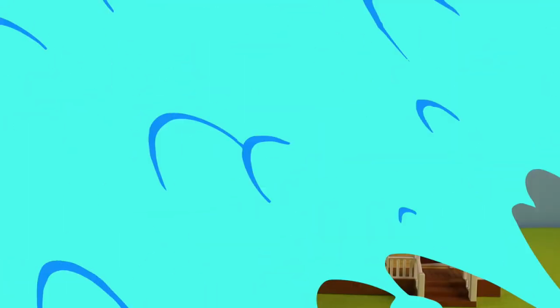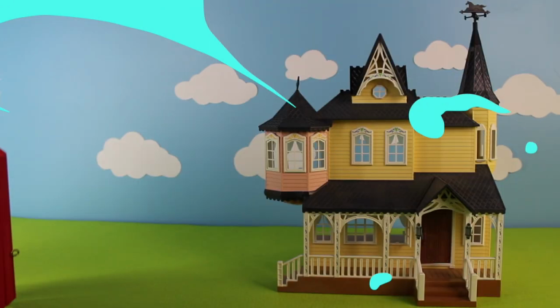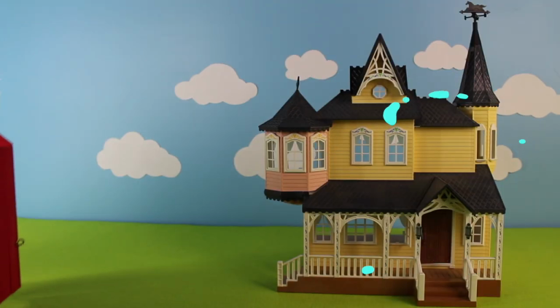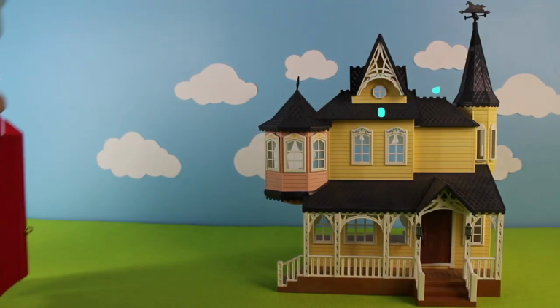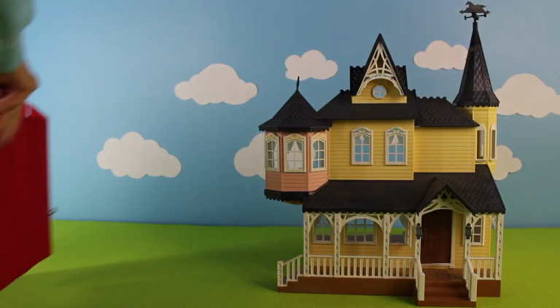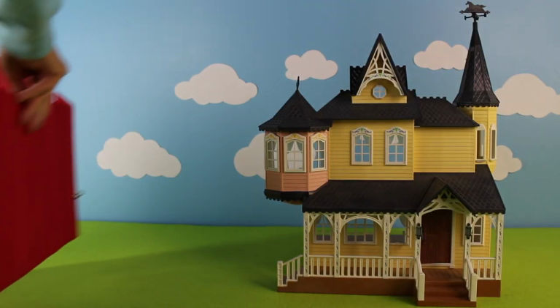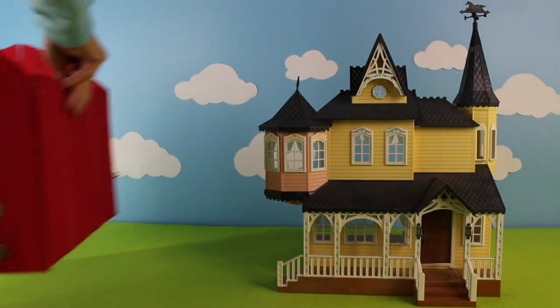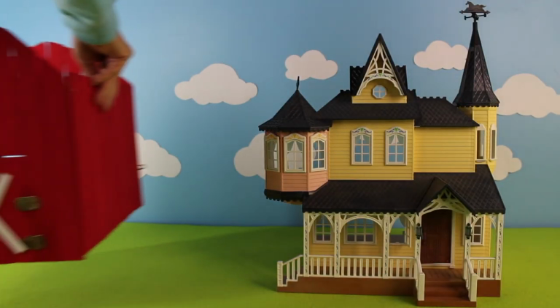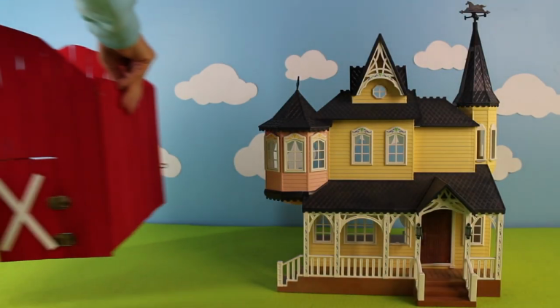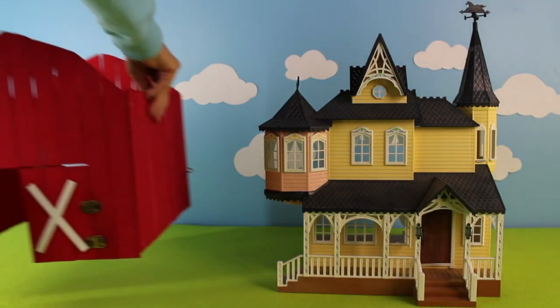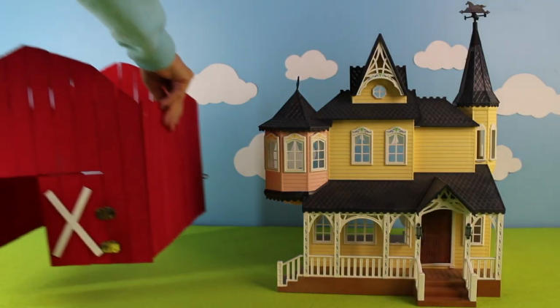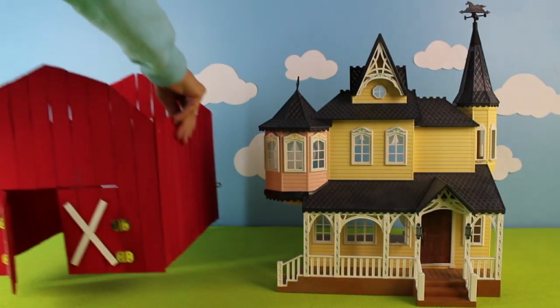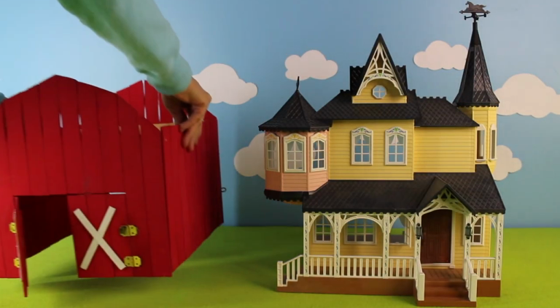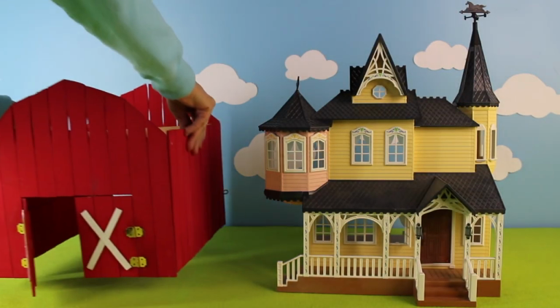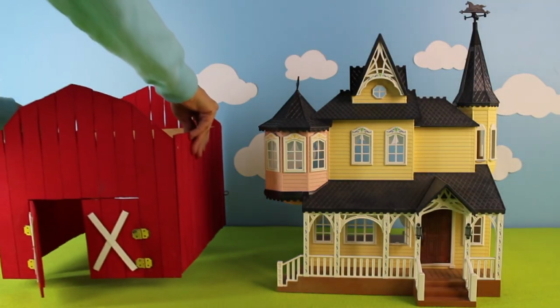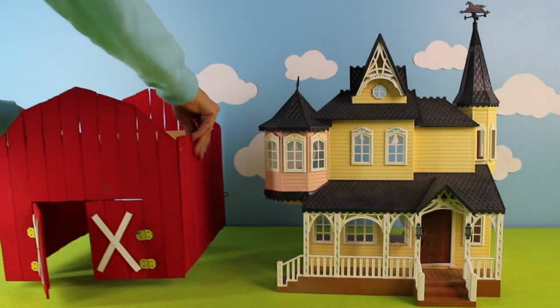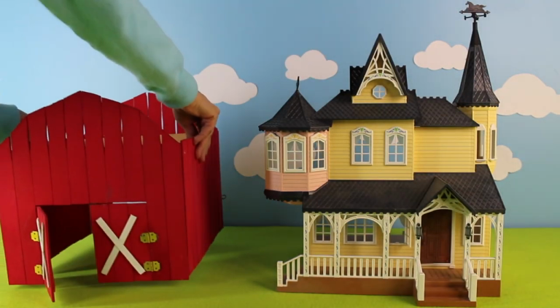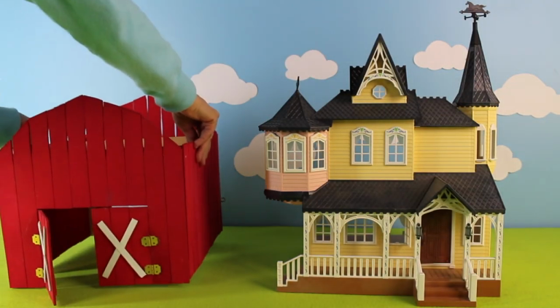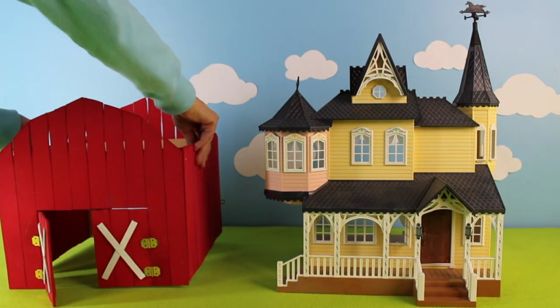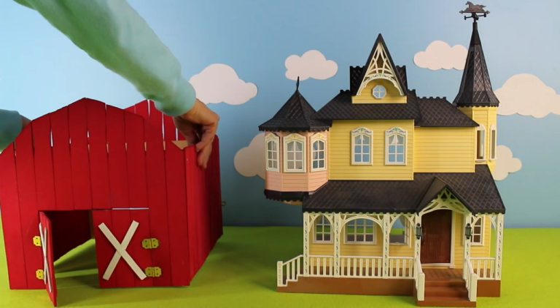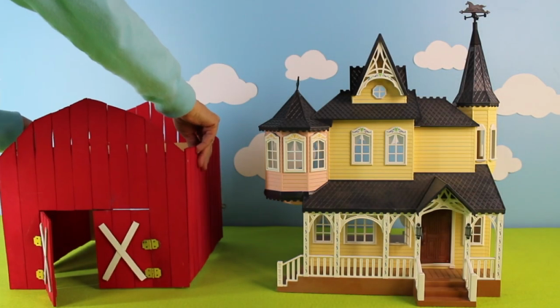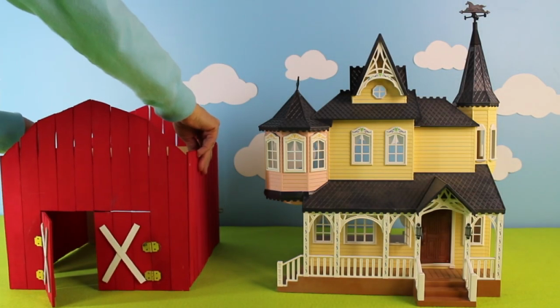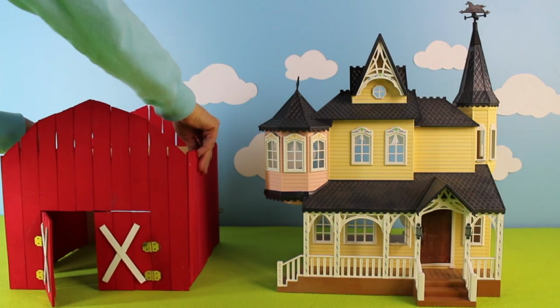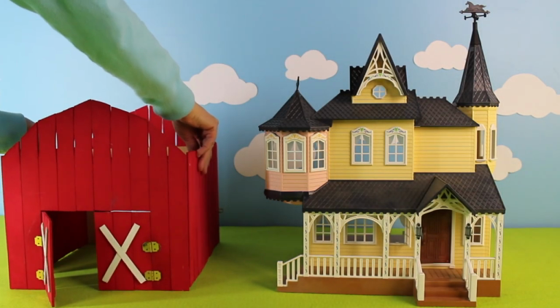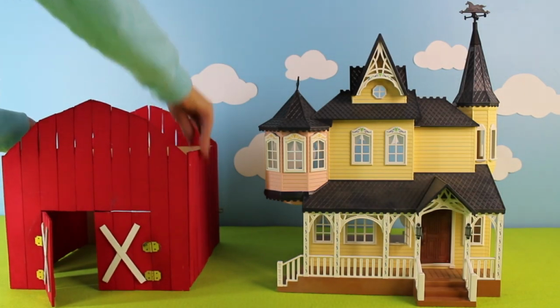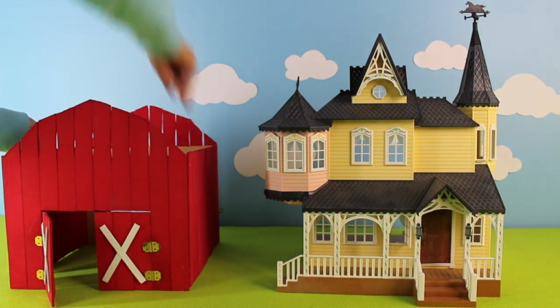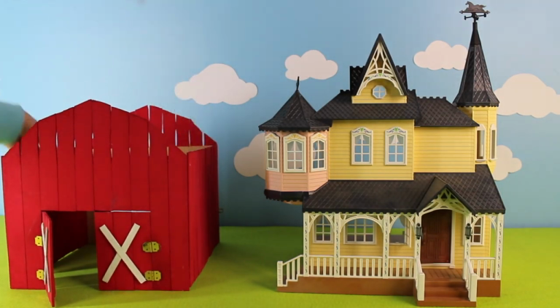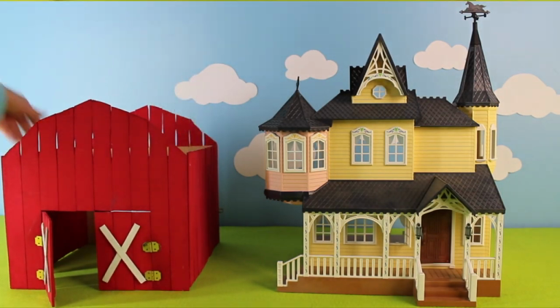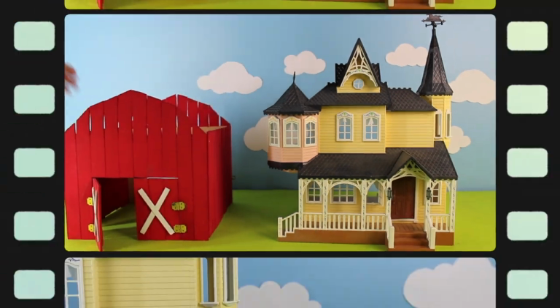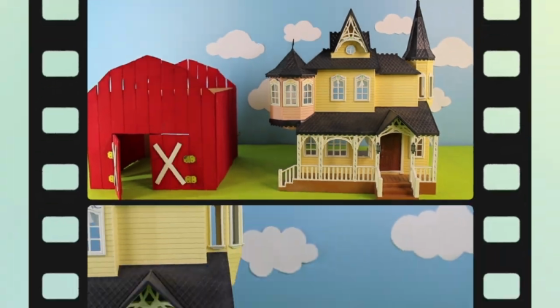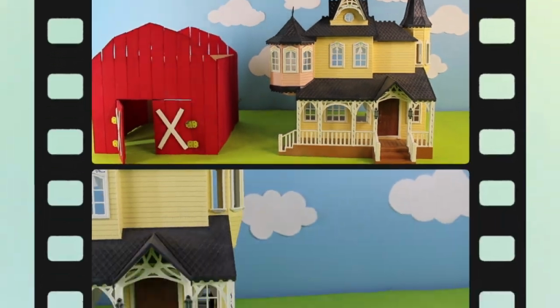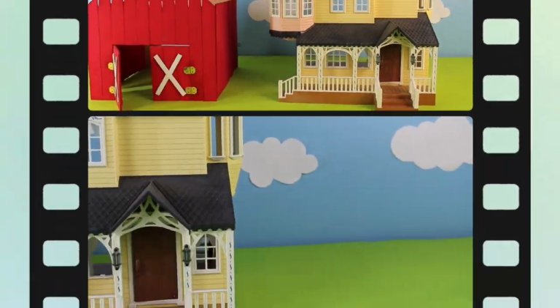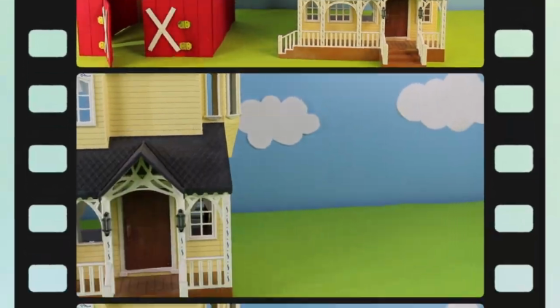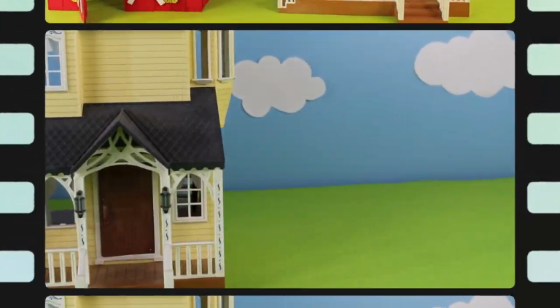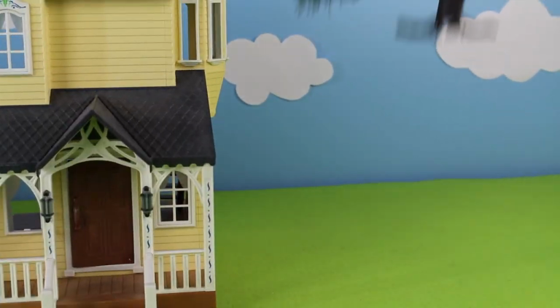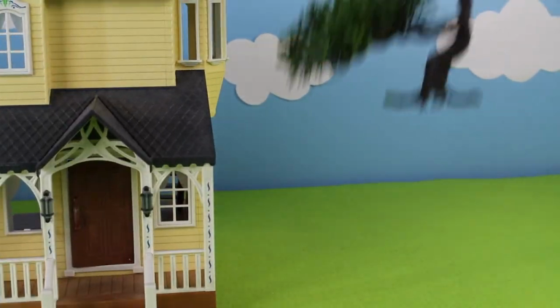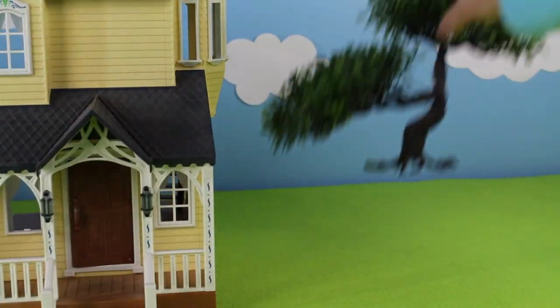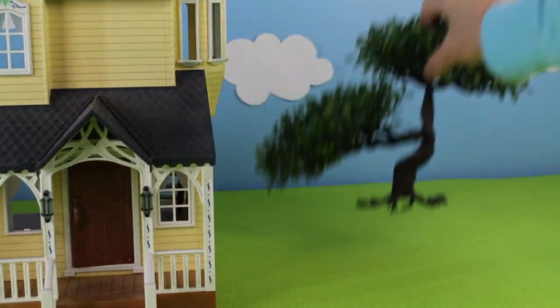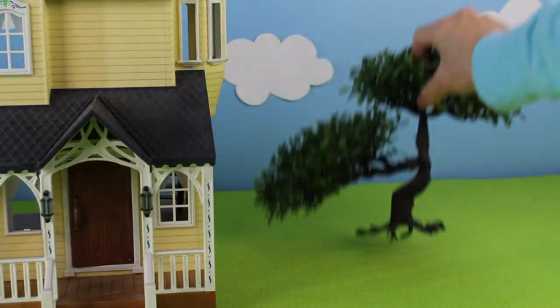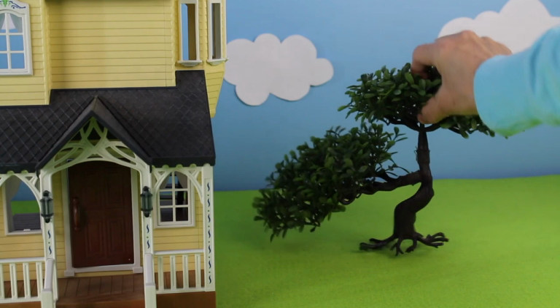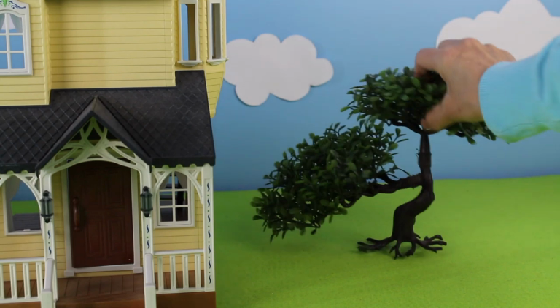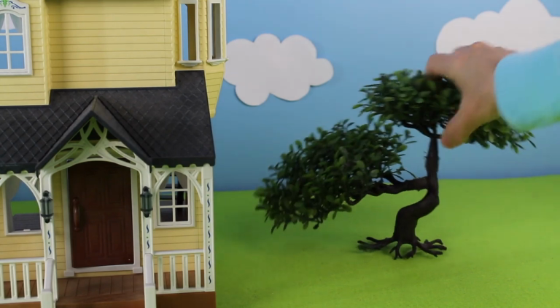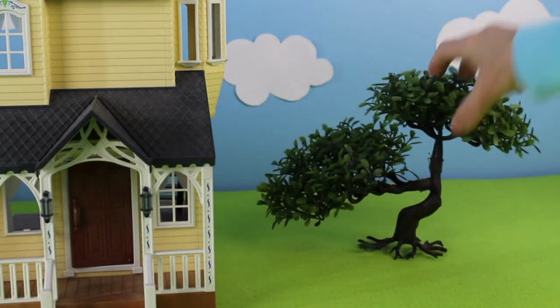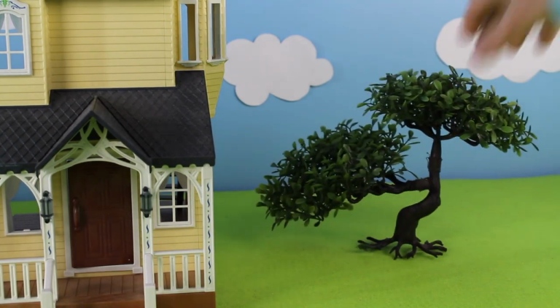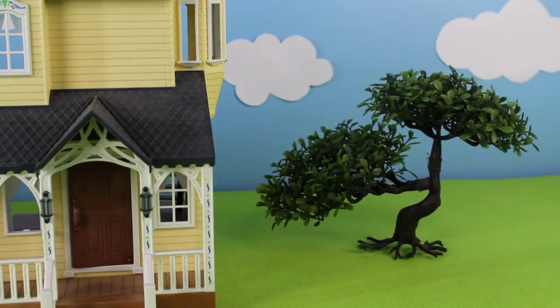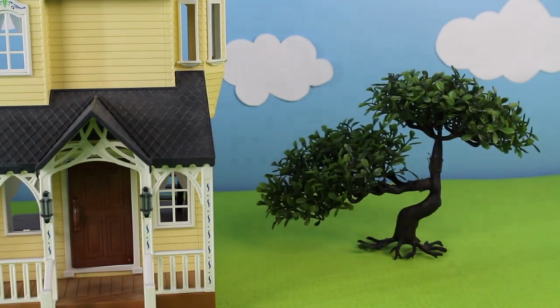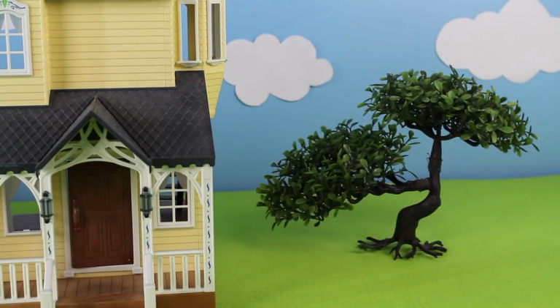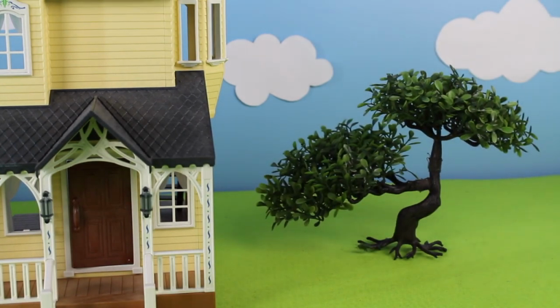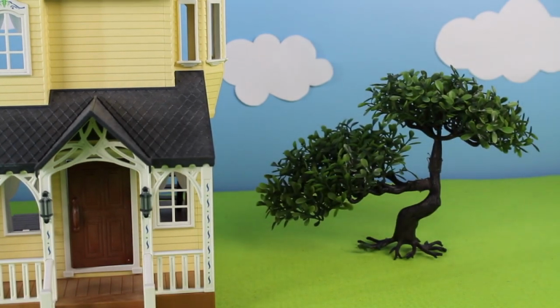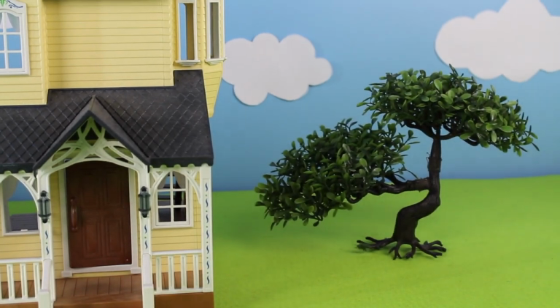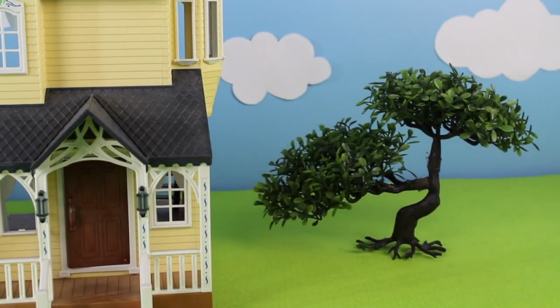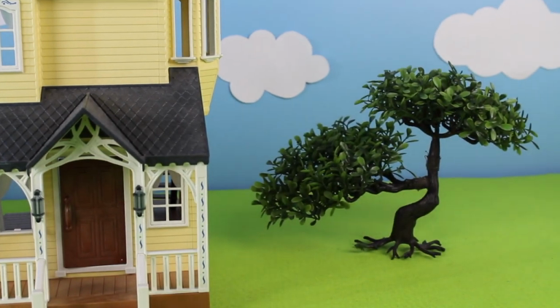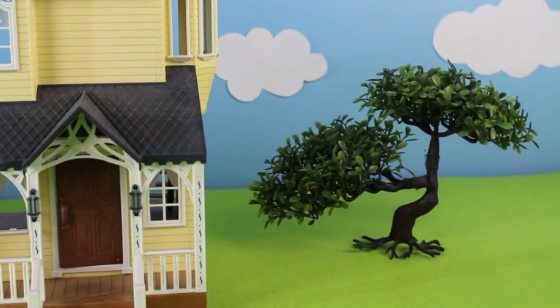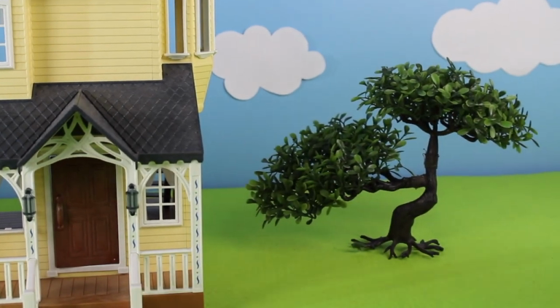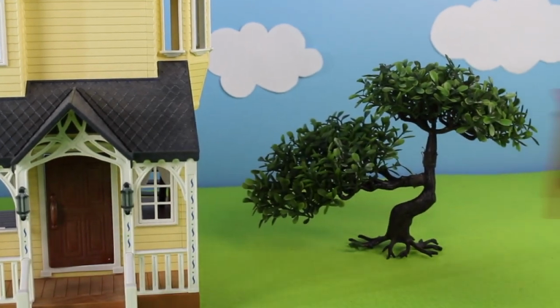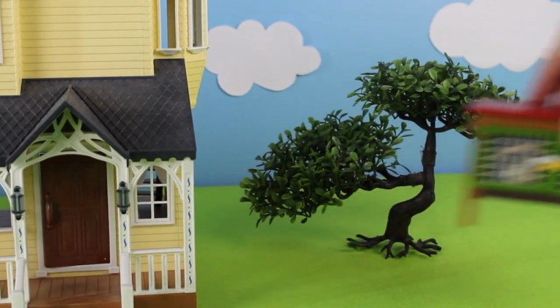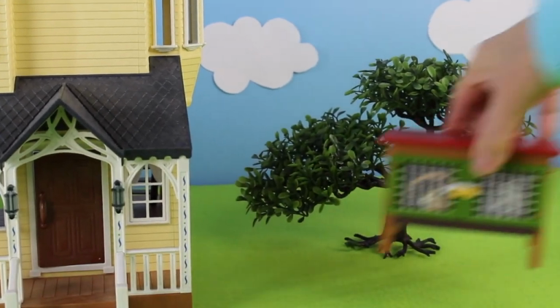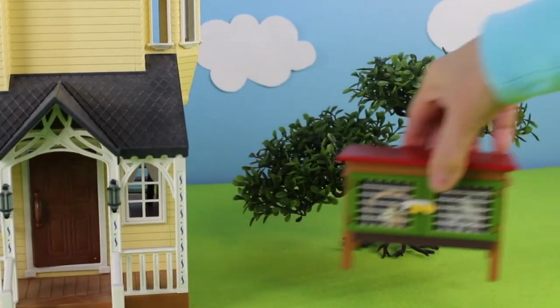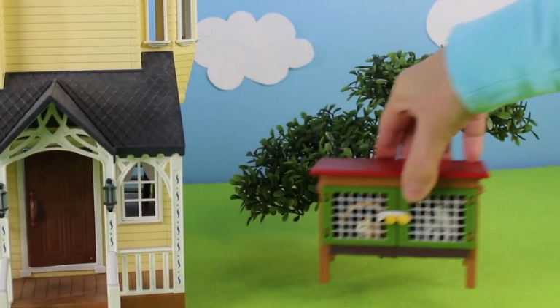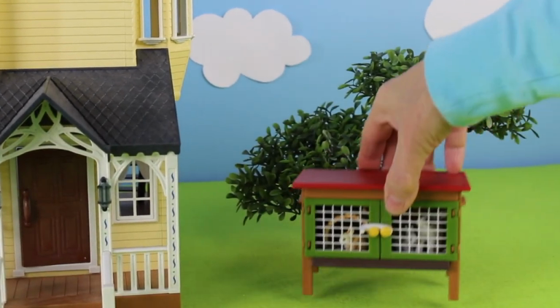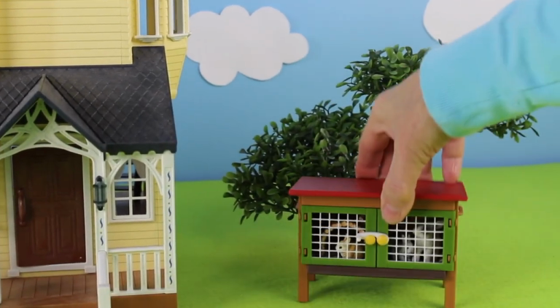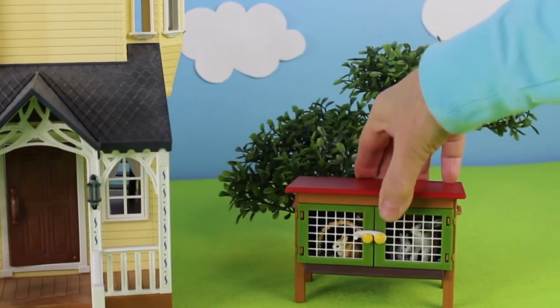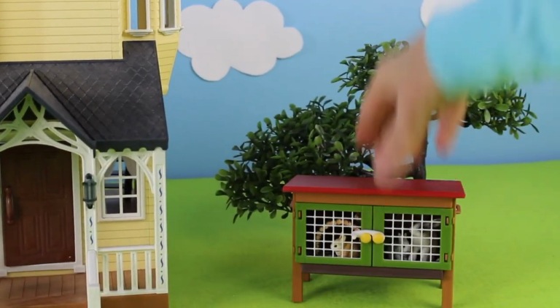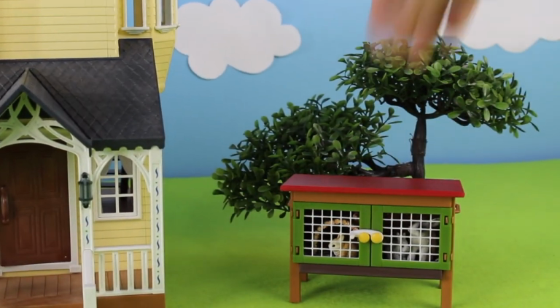Now let's add the big red barn. Let's add a tree and a rabbit hutch.